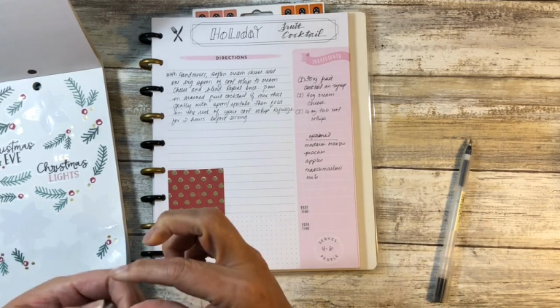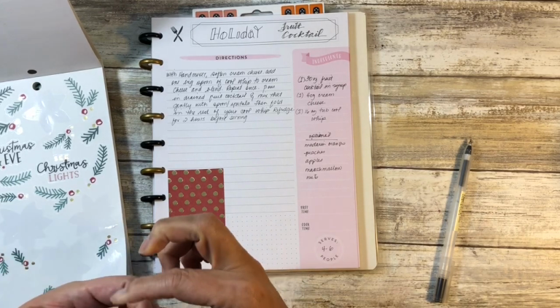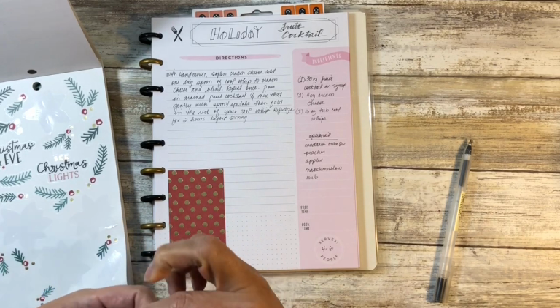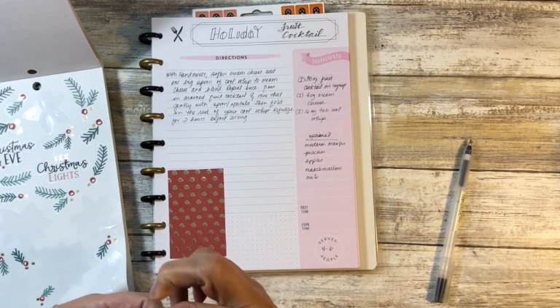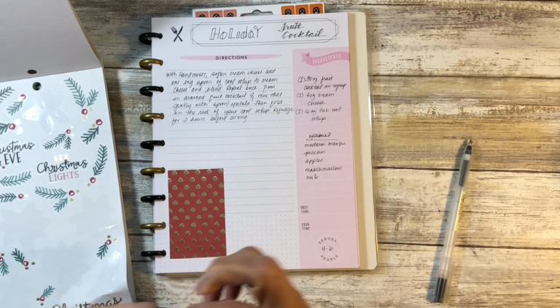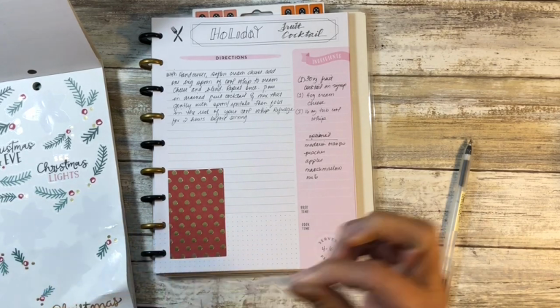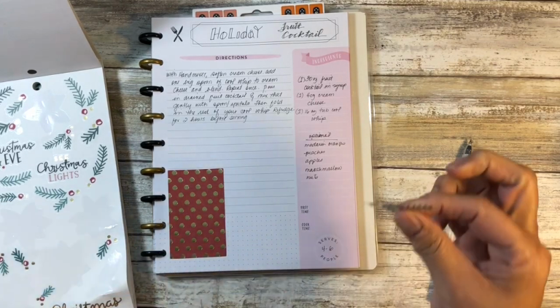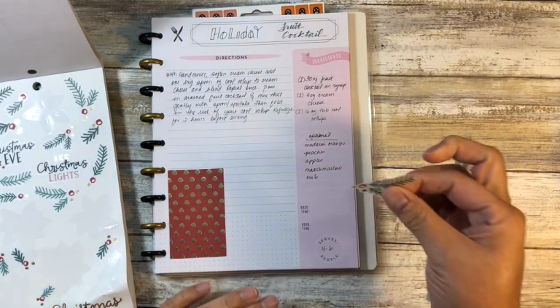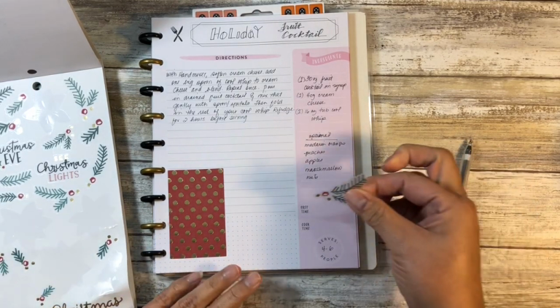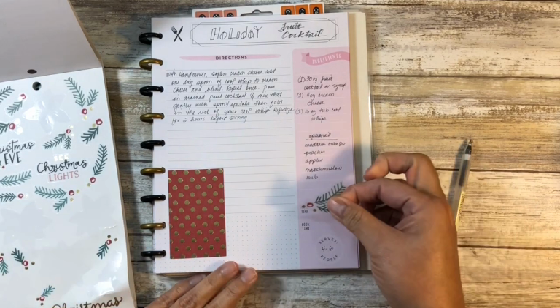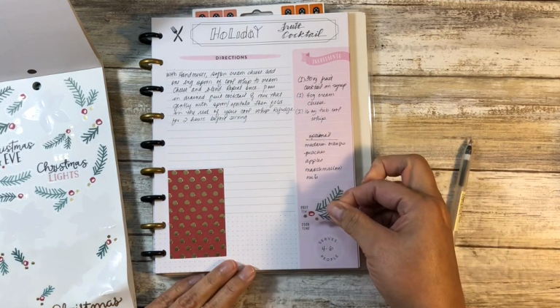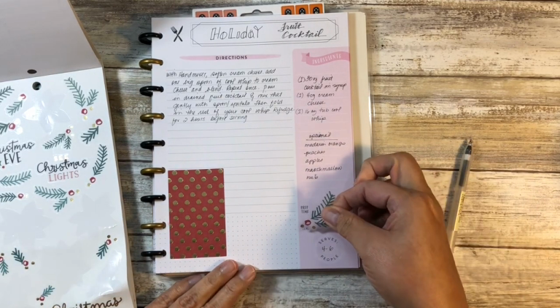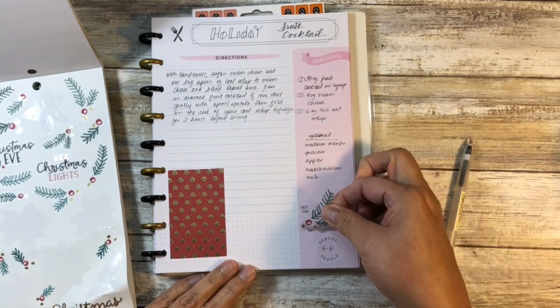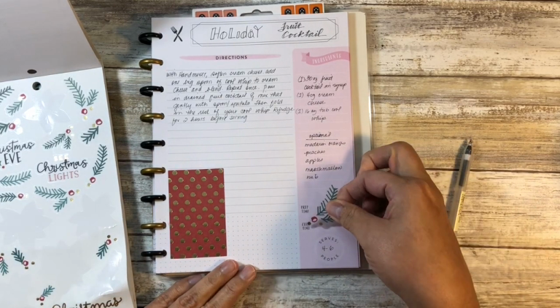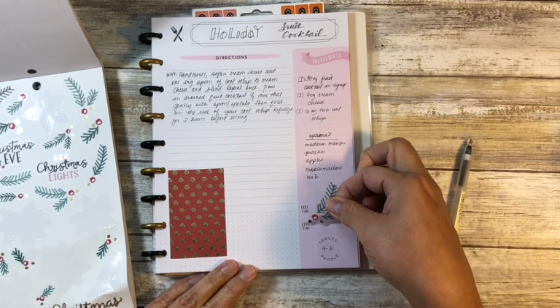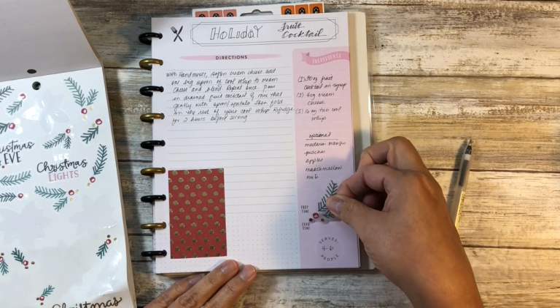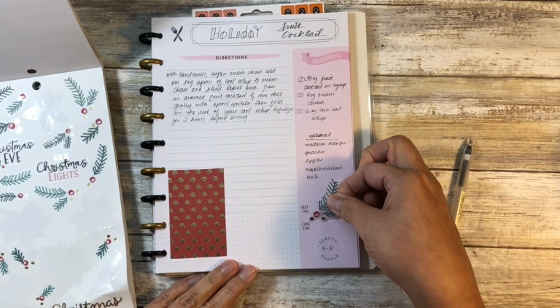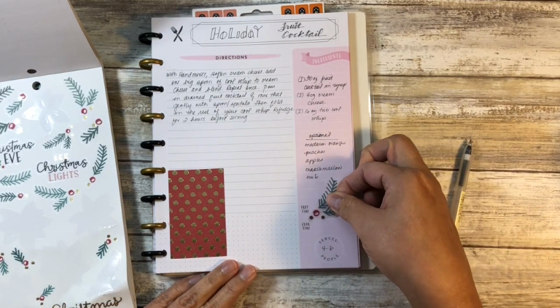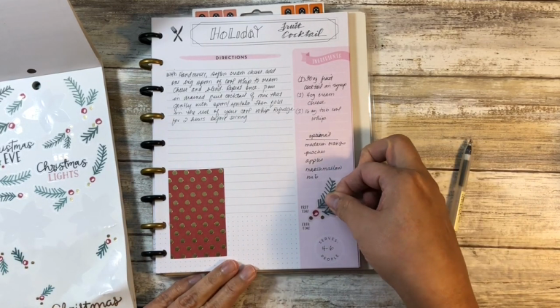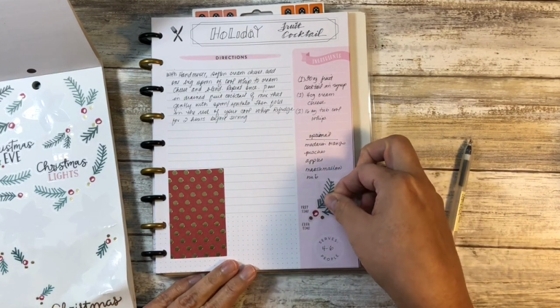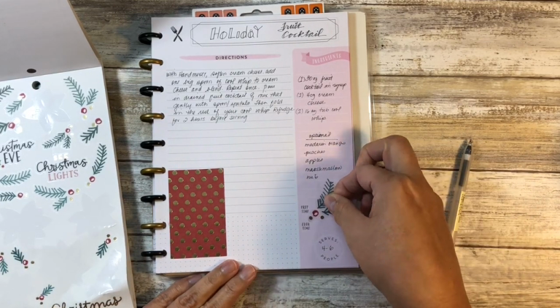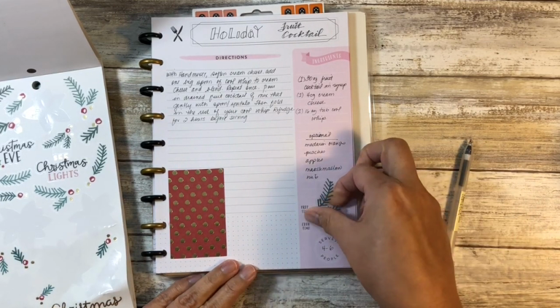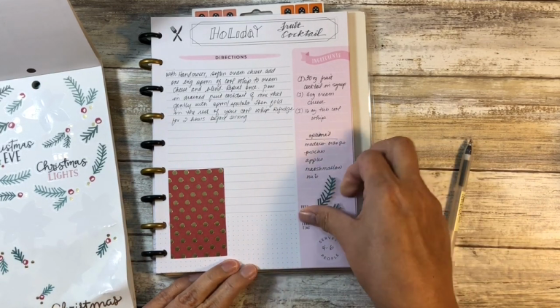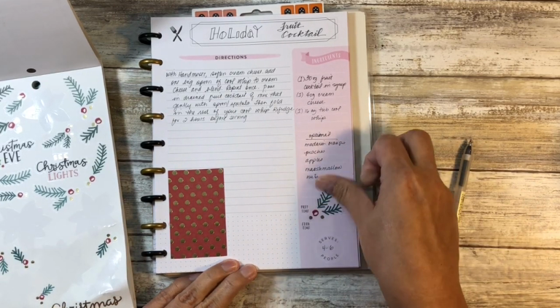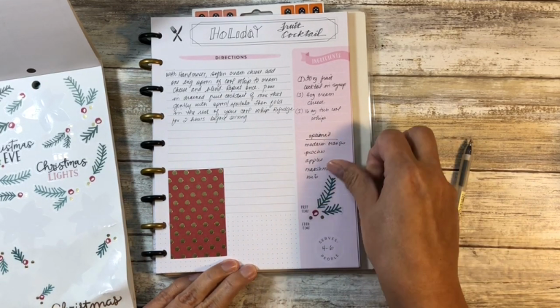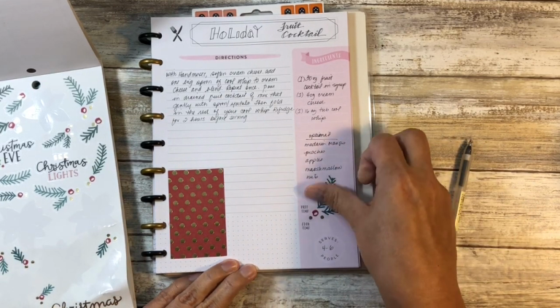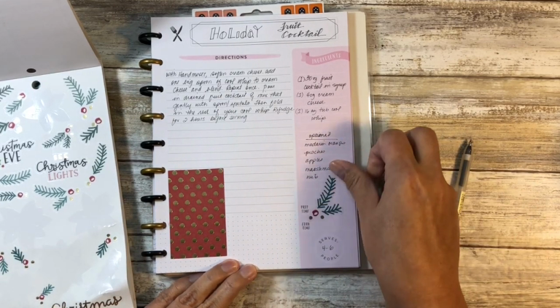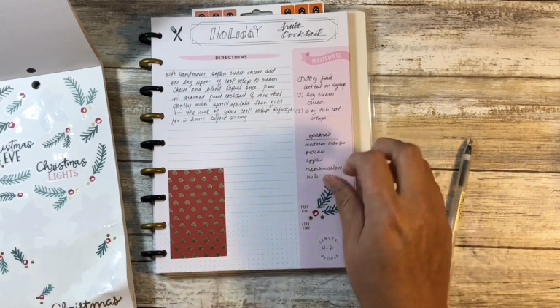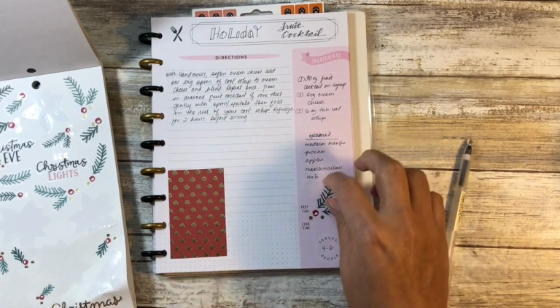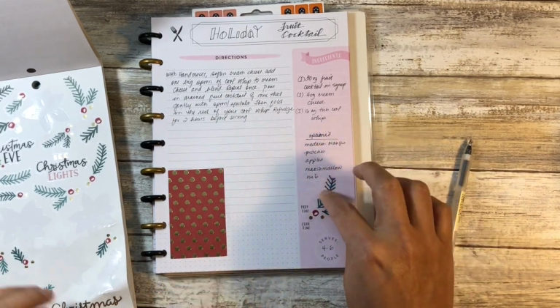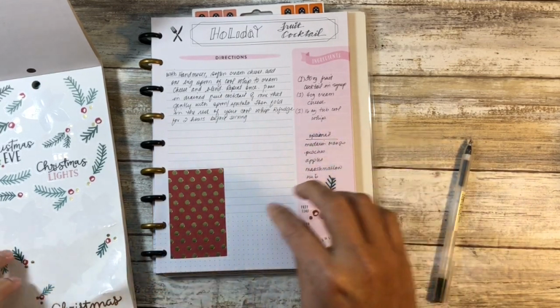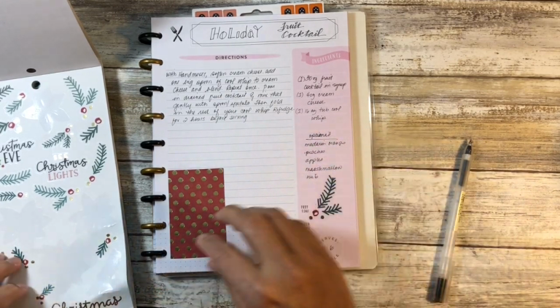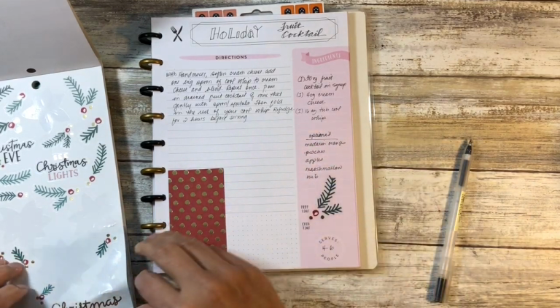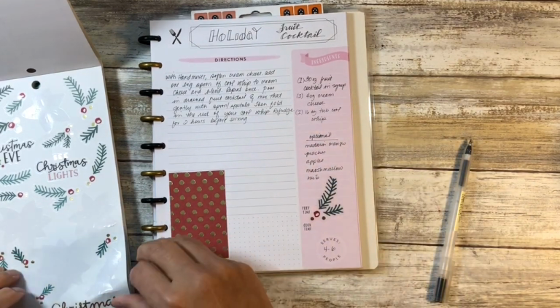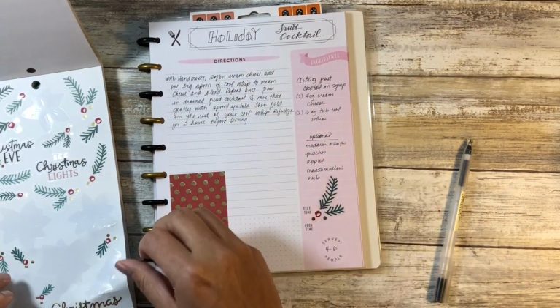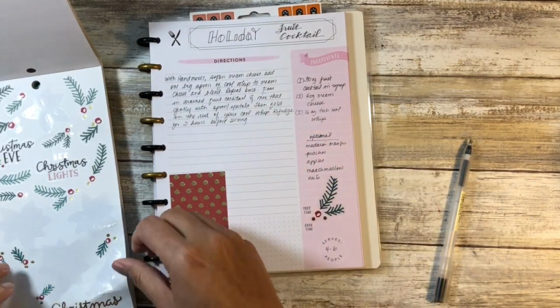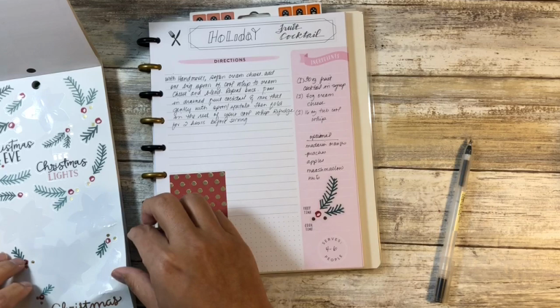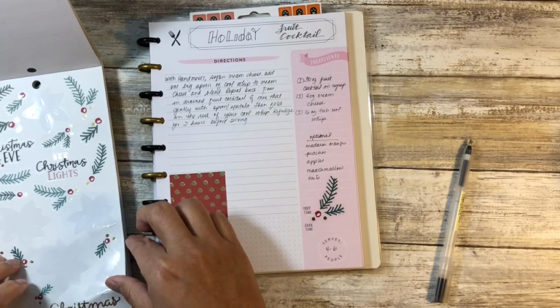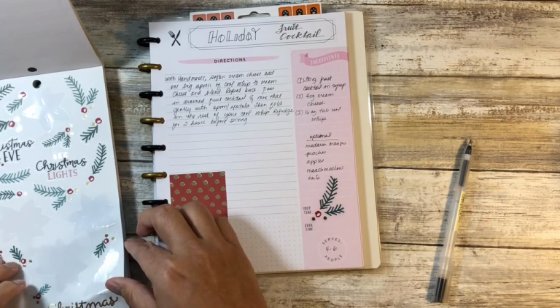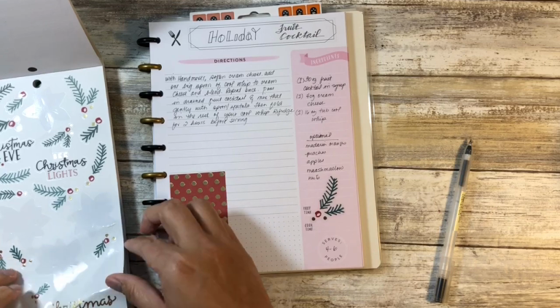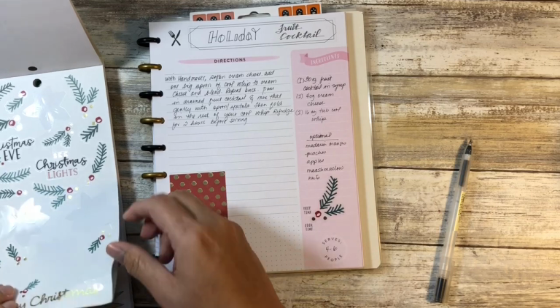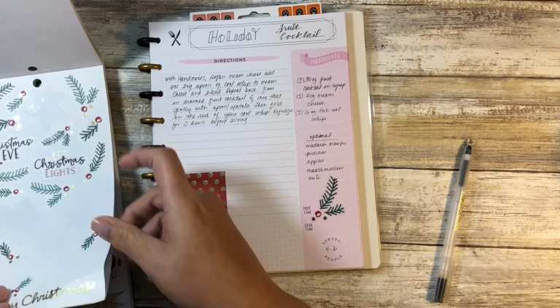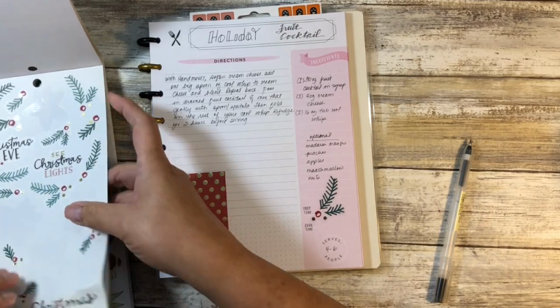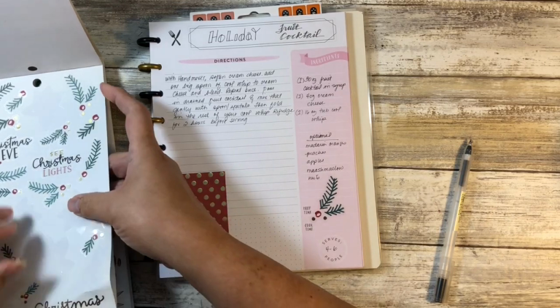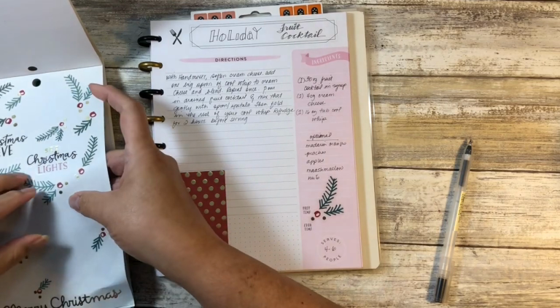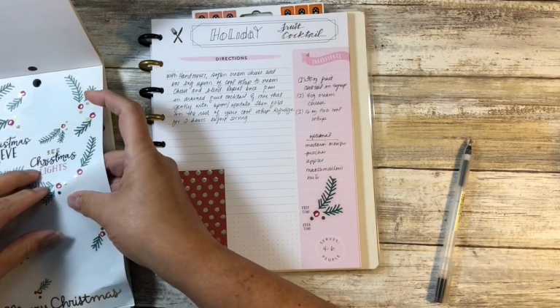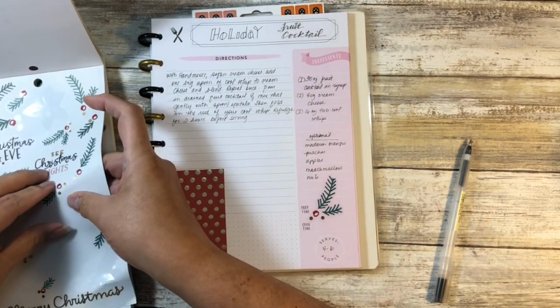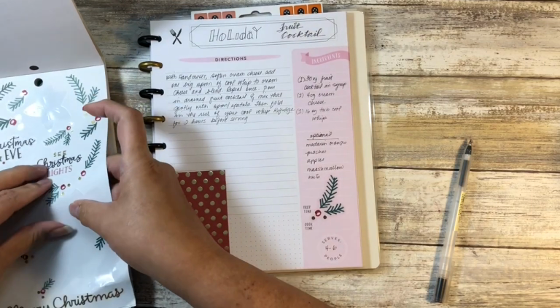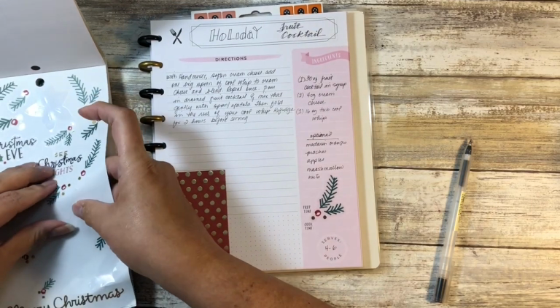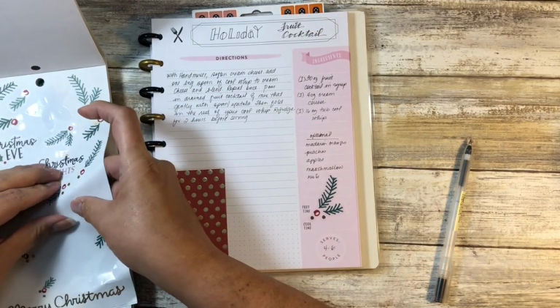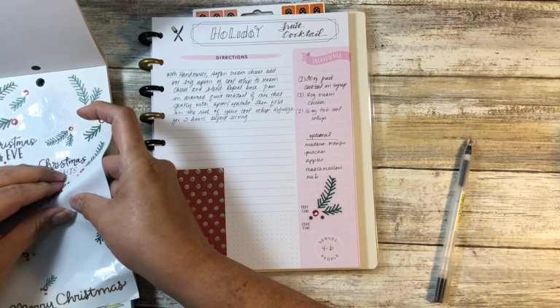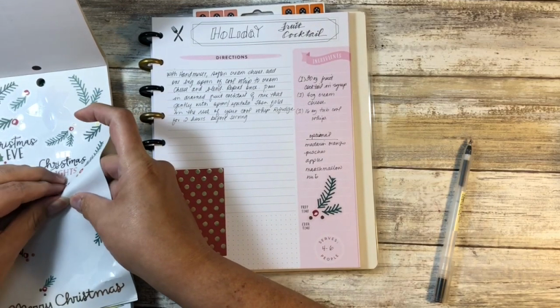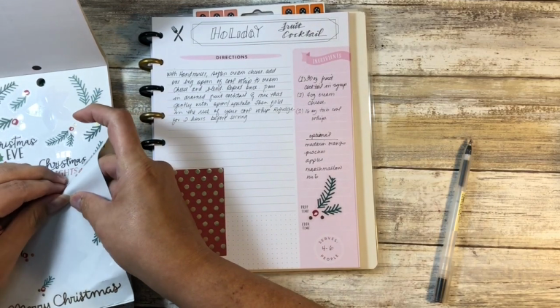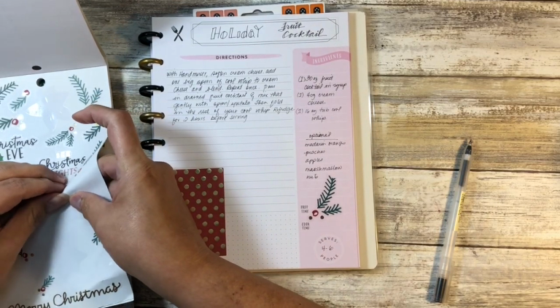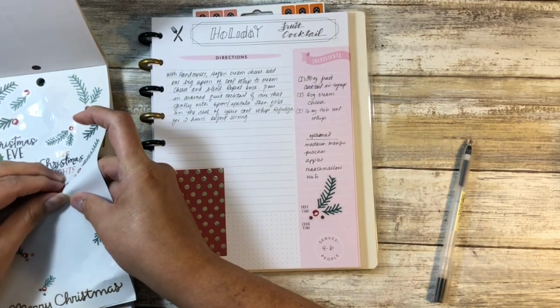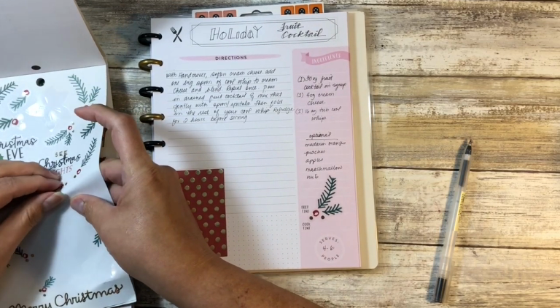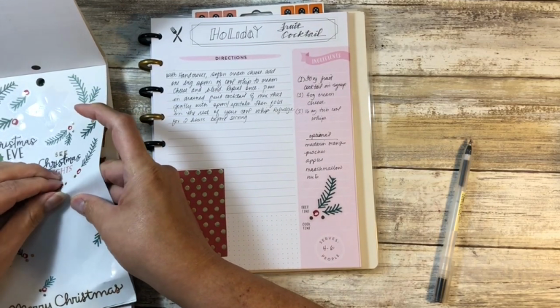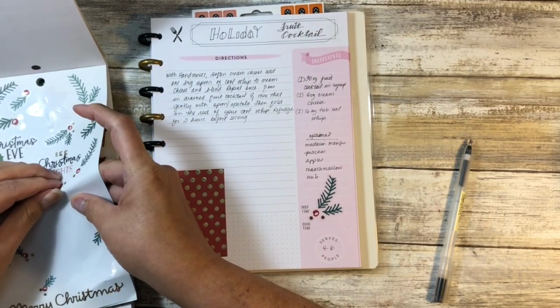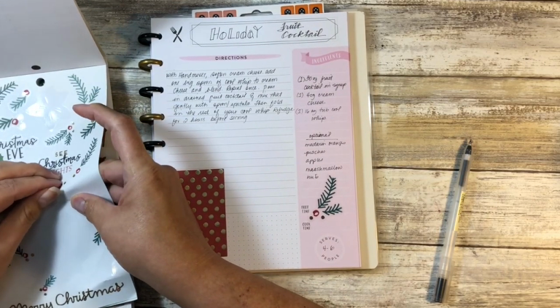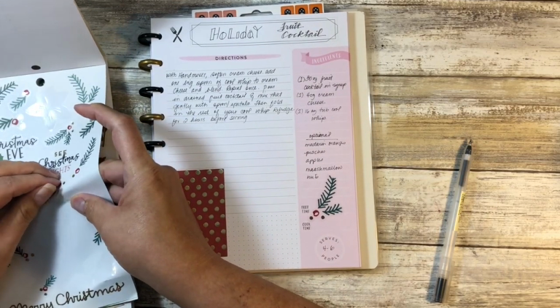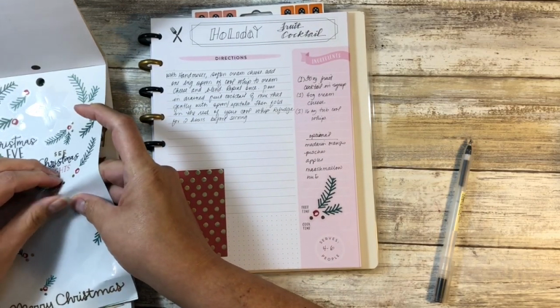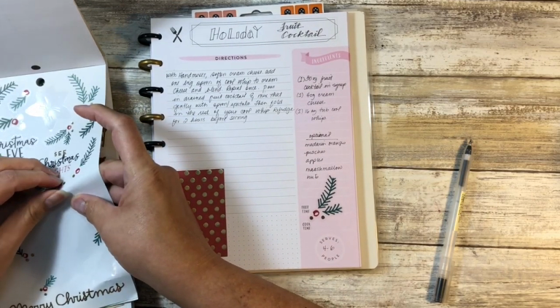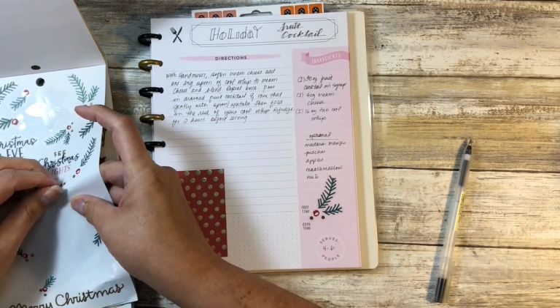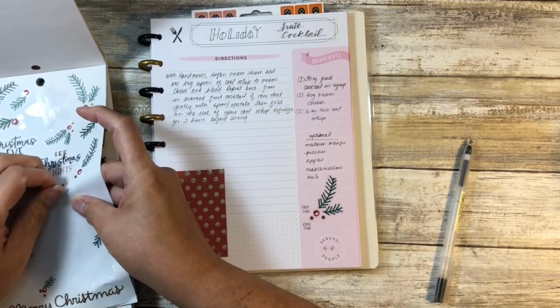And so I just want to do some decorating and take advantage of some of my stickers.